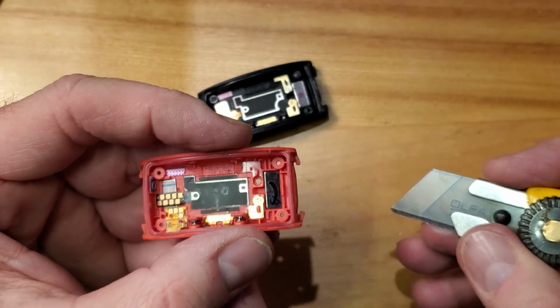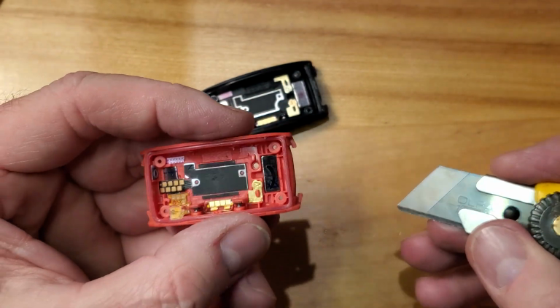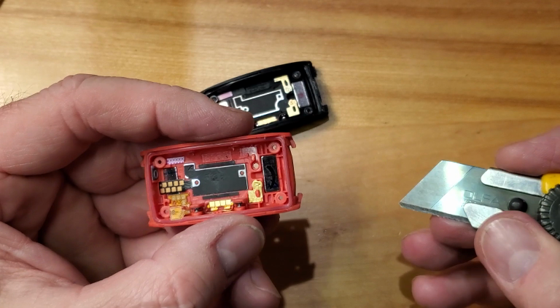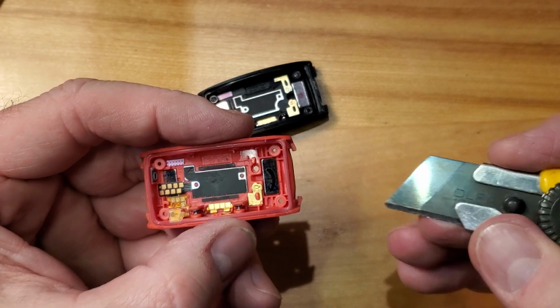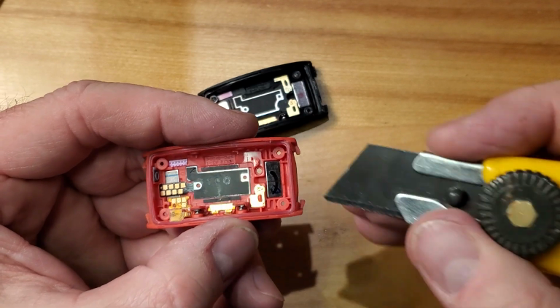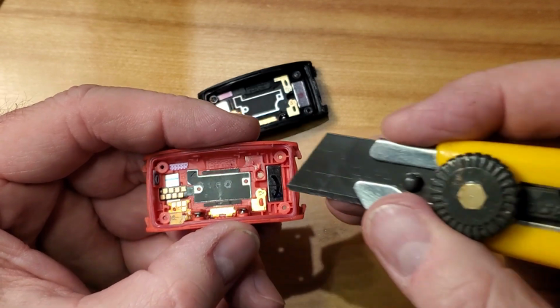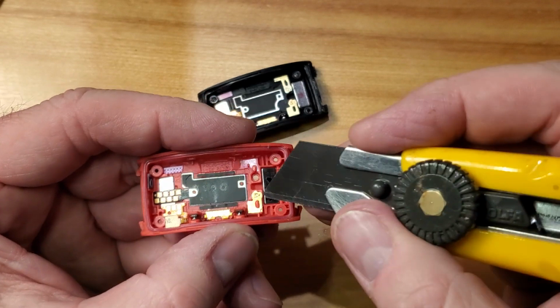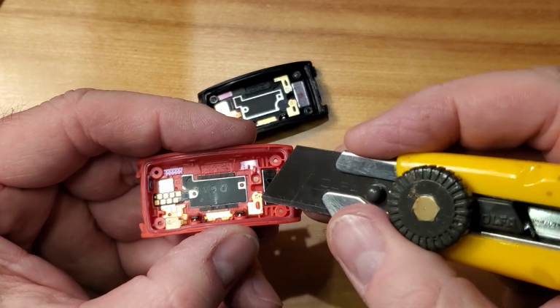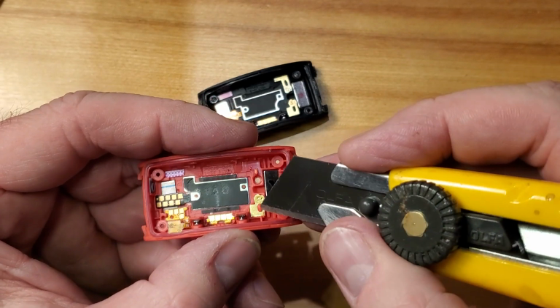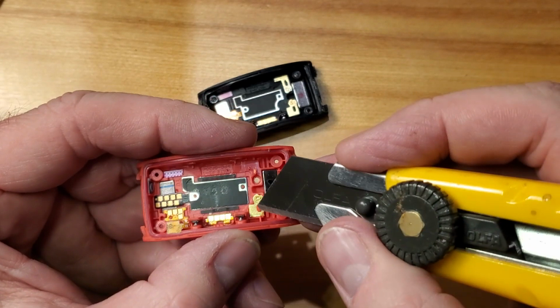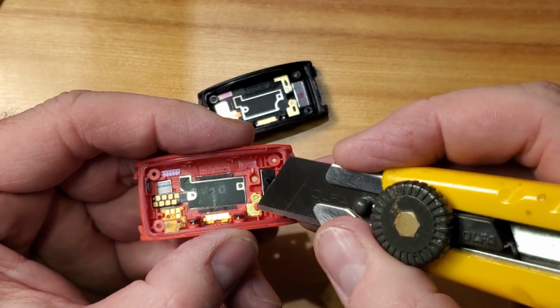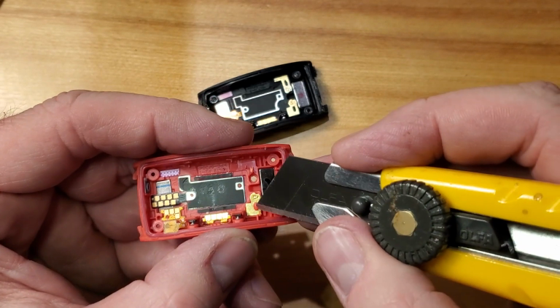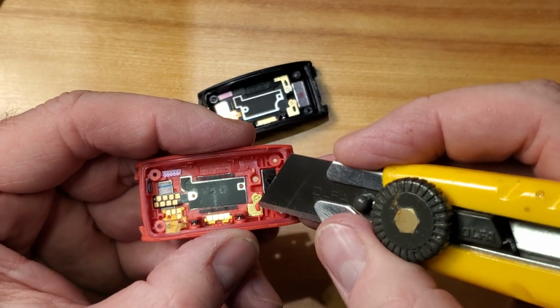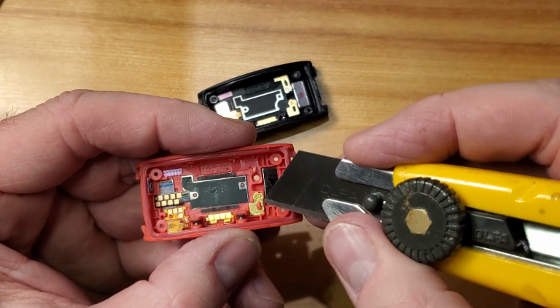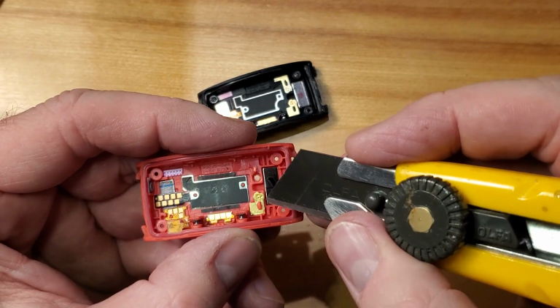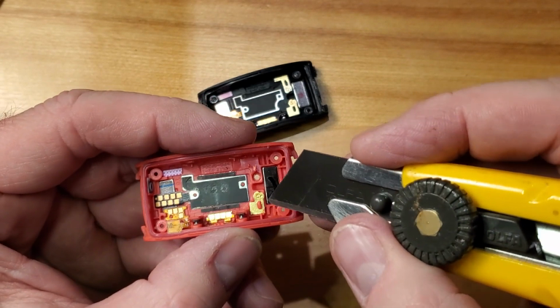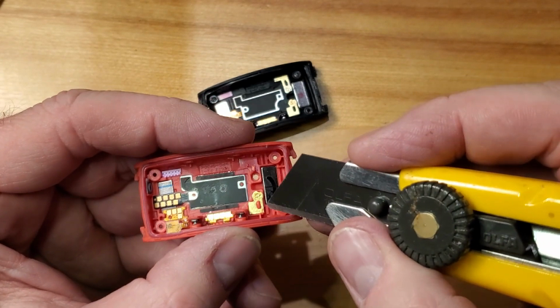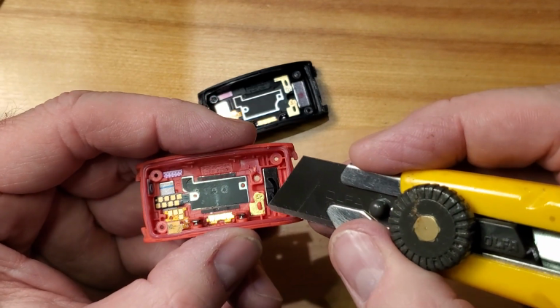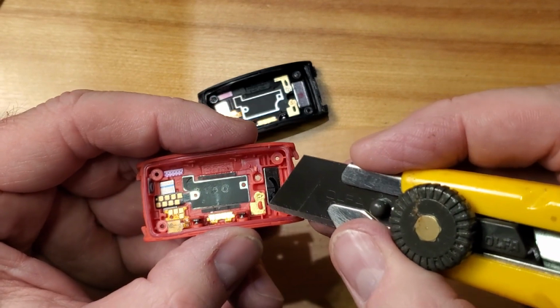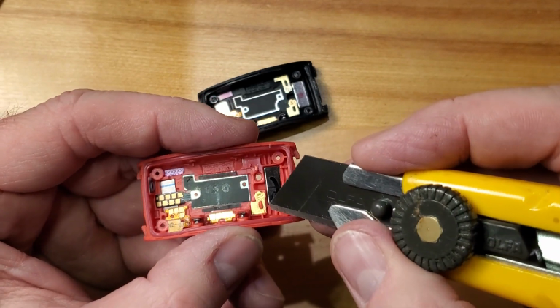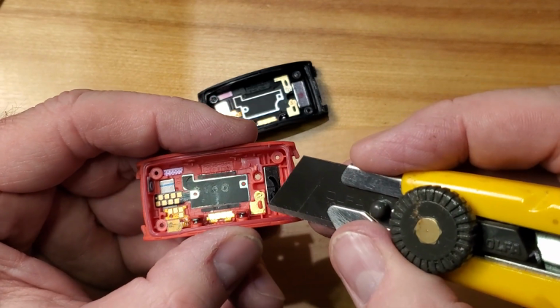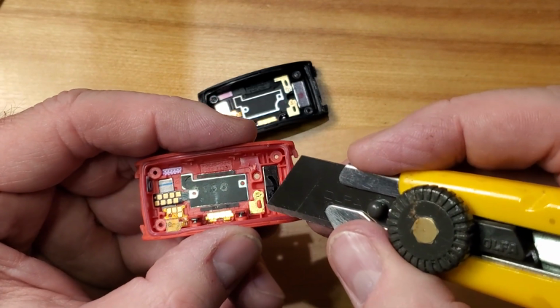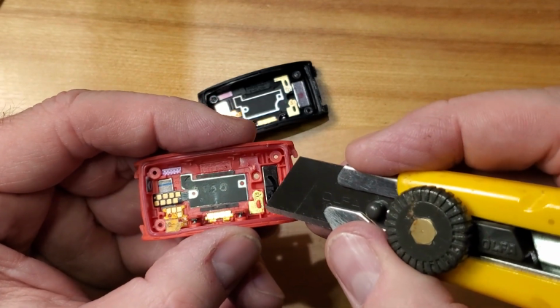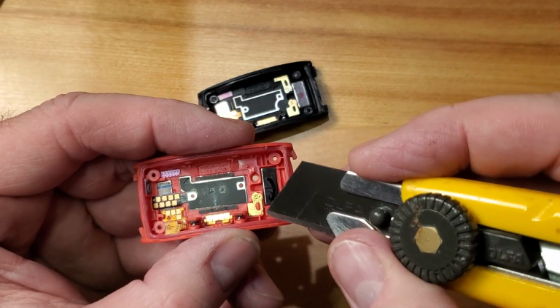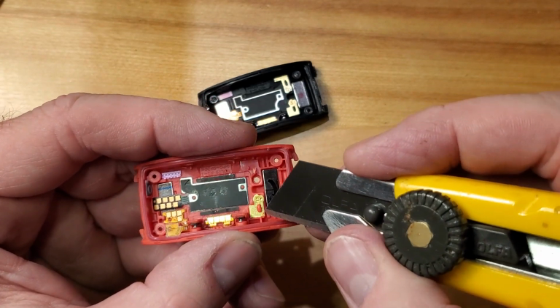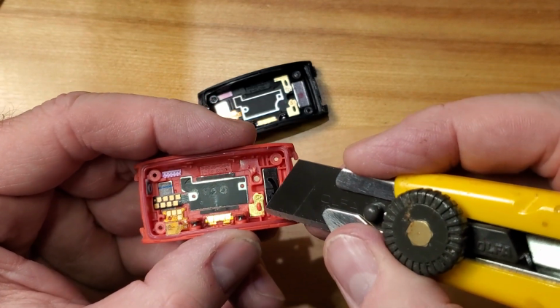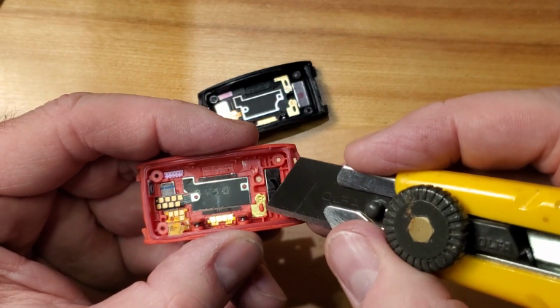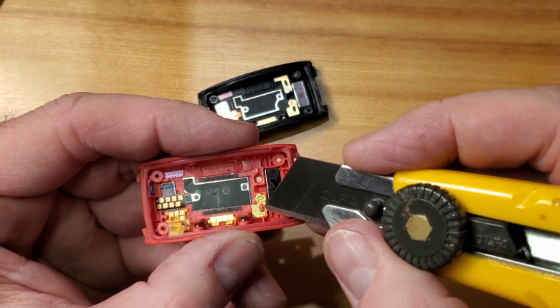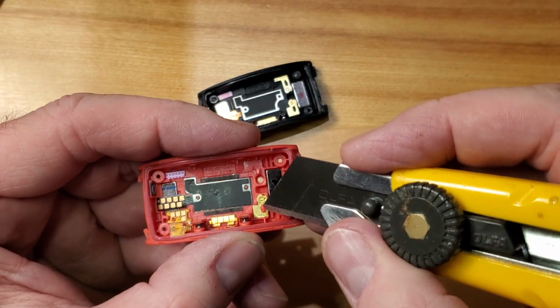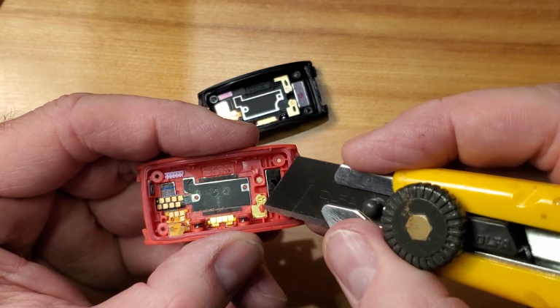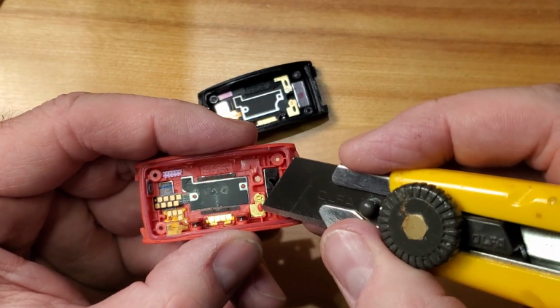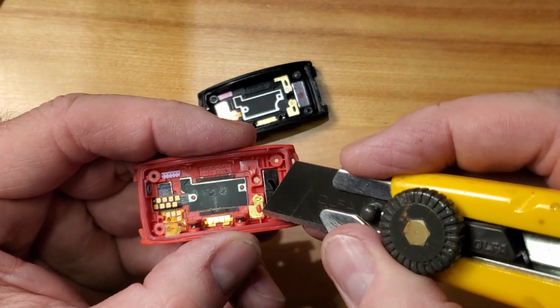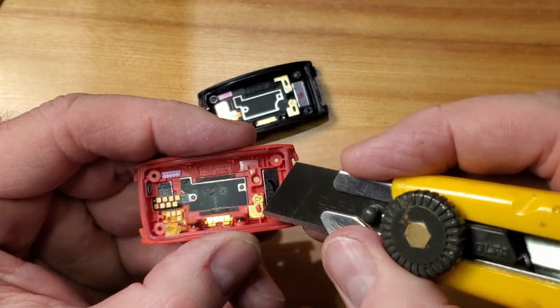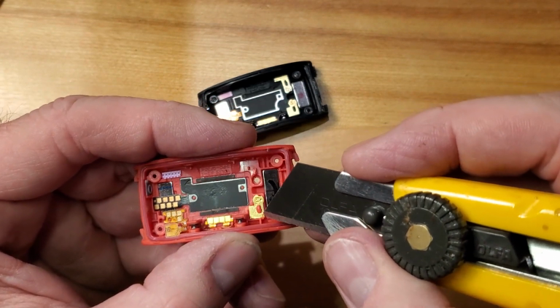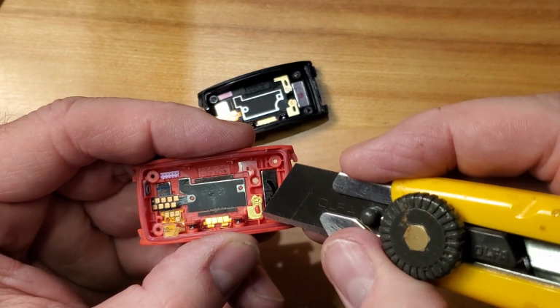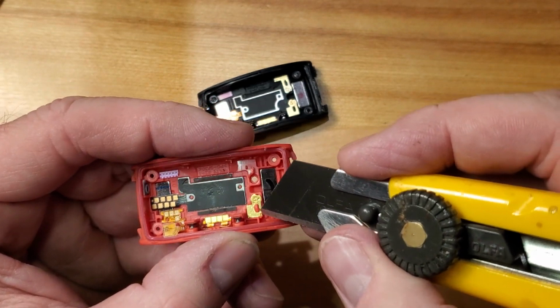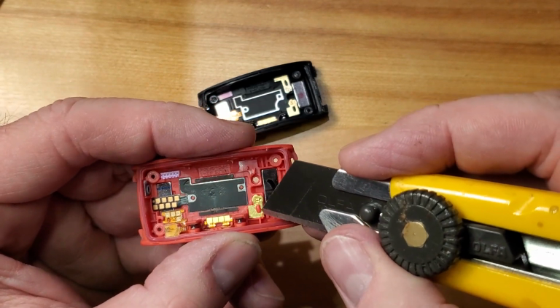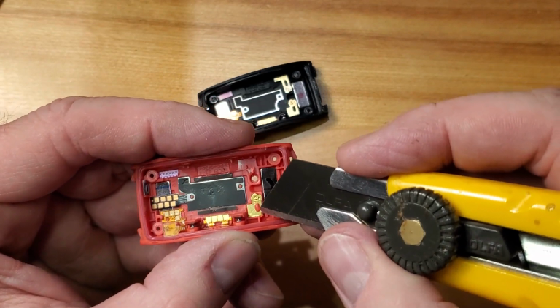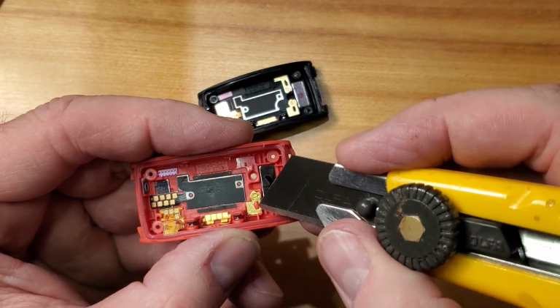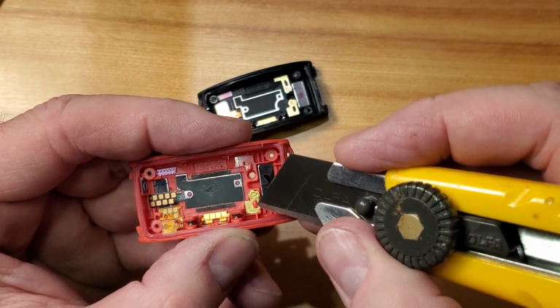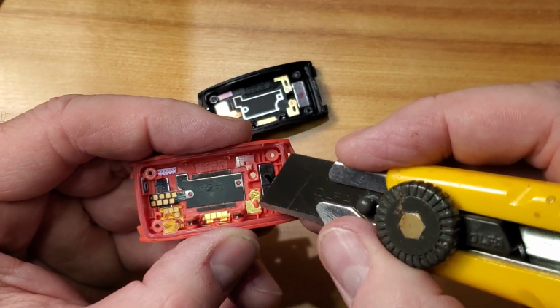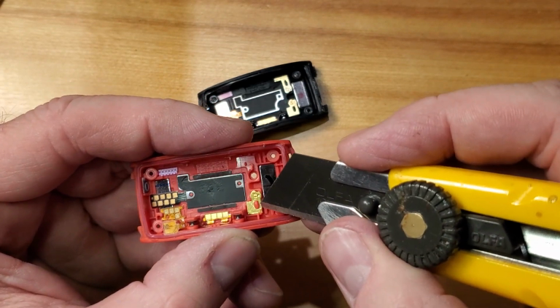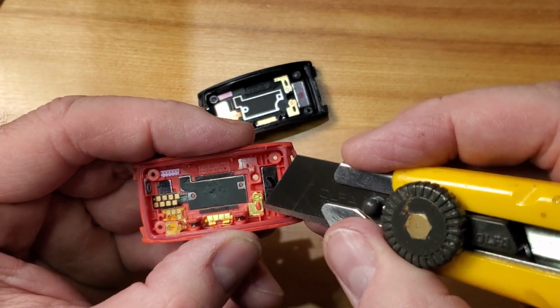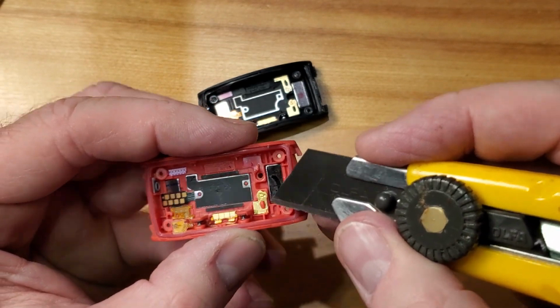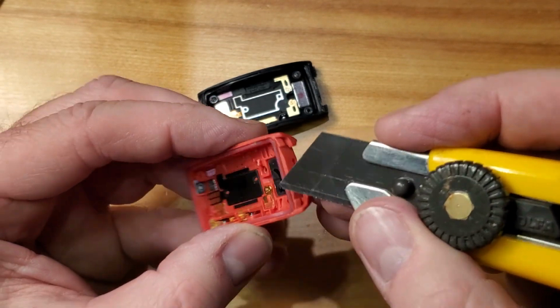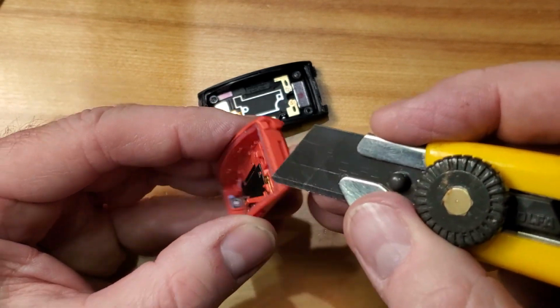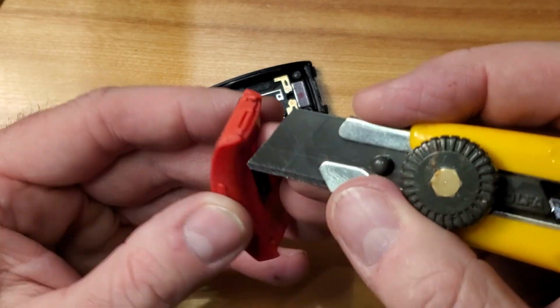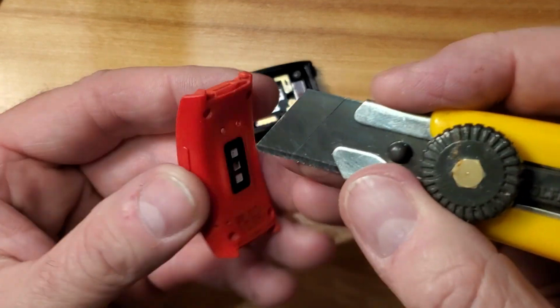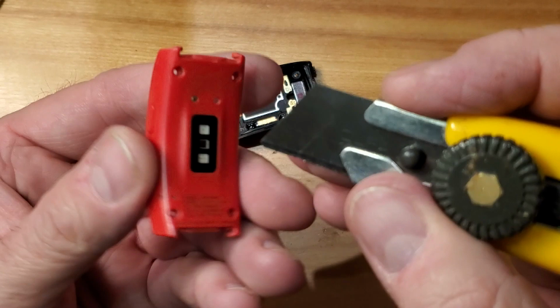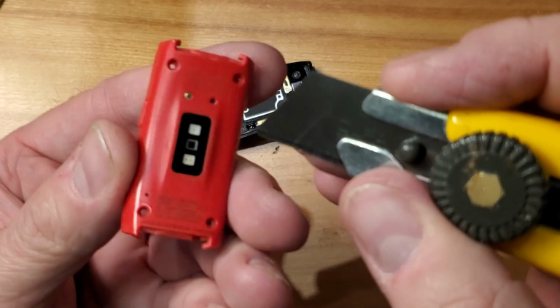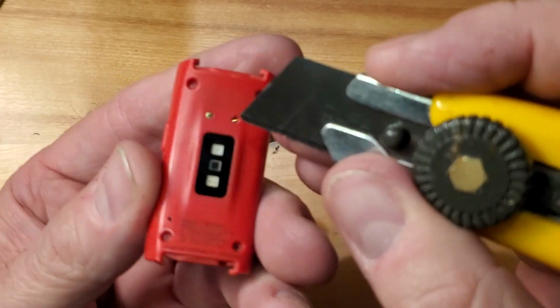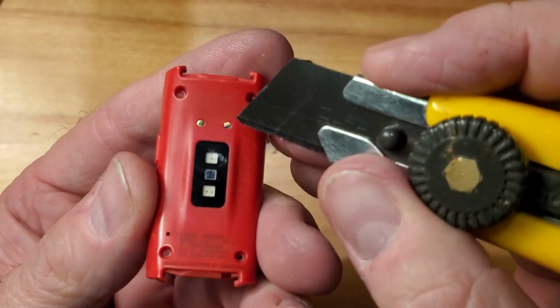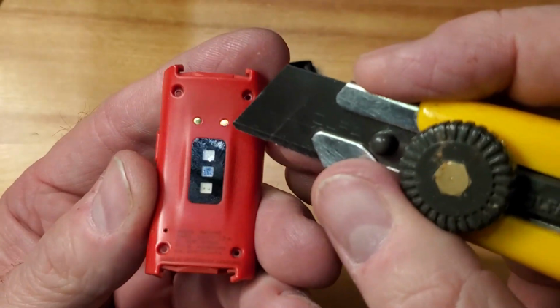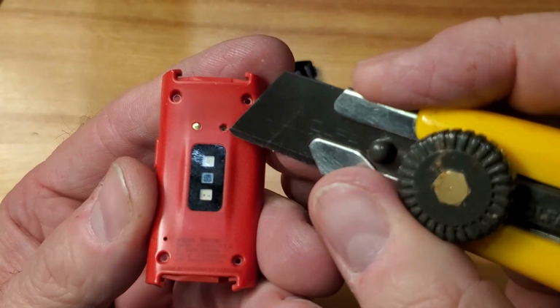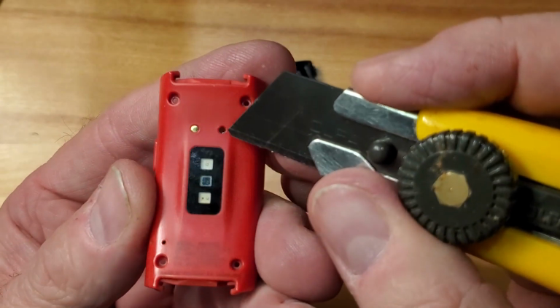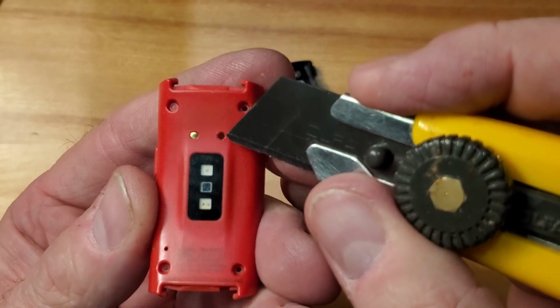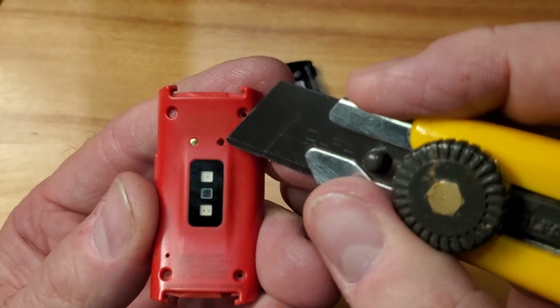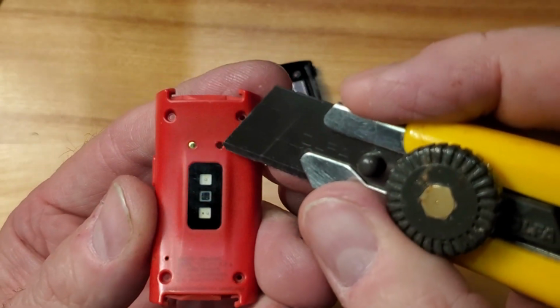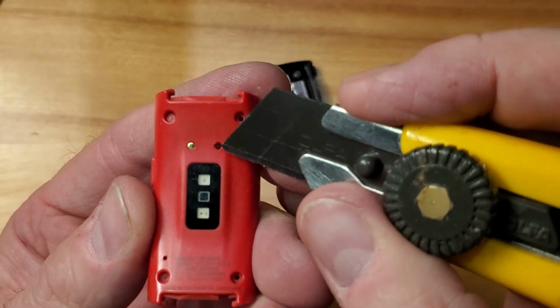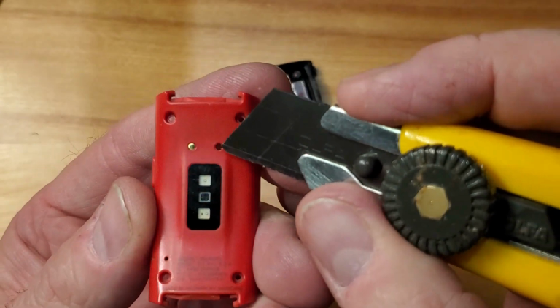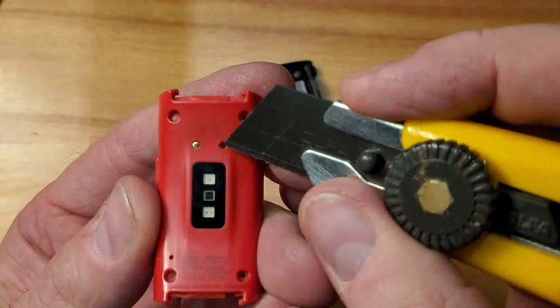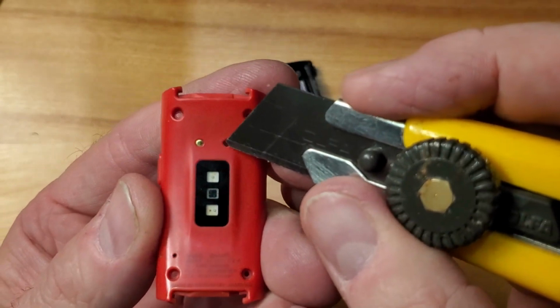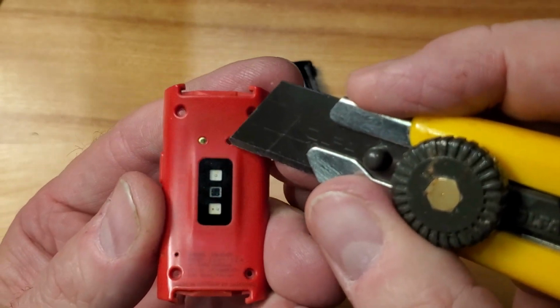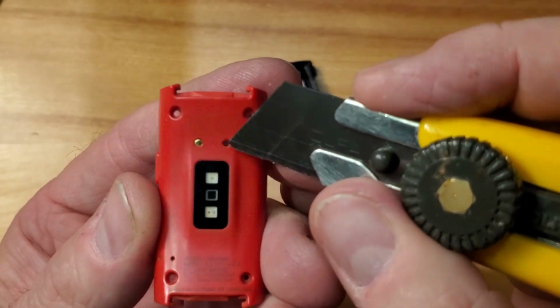Trim the edges of the plastic so that when you pop it out you don't break the pin right off. If you did, you could probably just put a little bit of glue in there to hold it — it's going to be held by friction anyway.